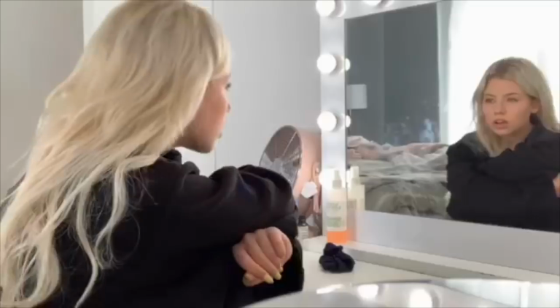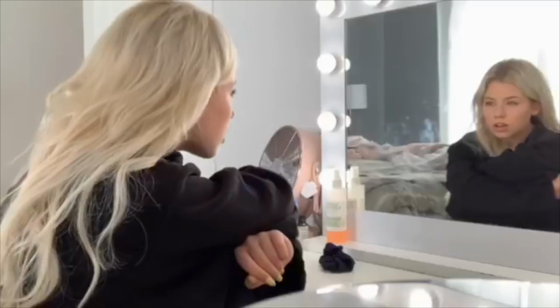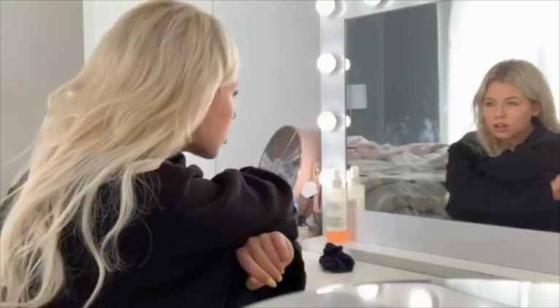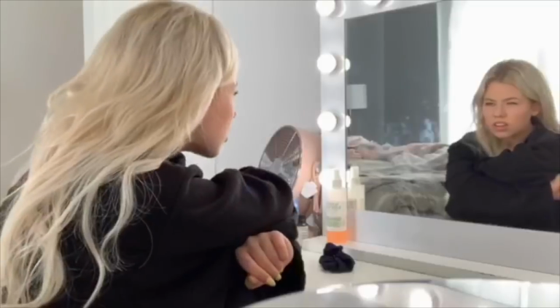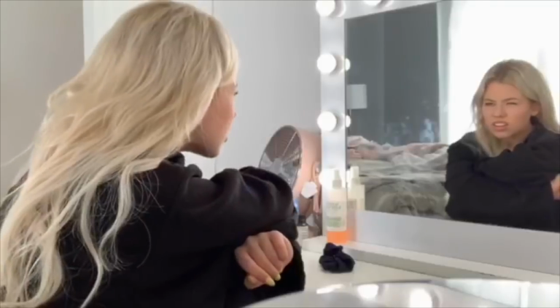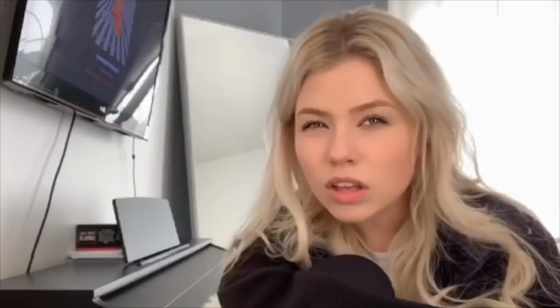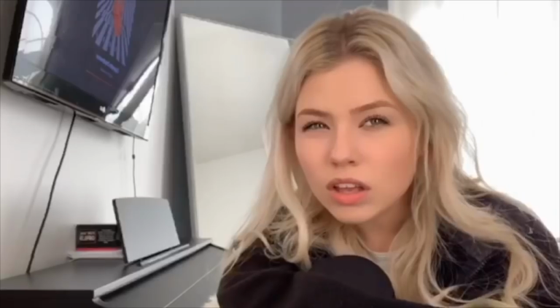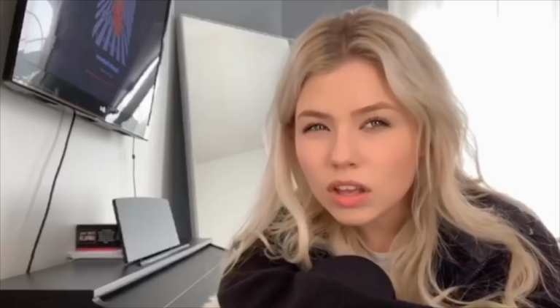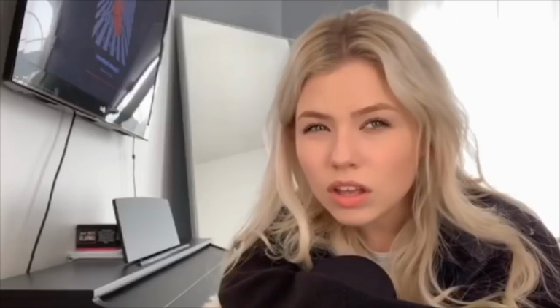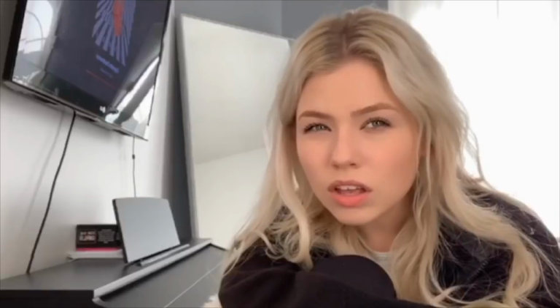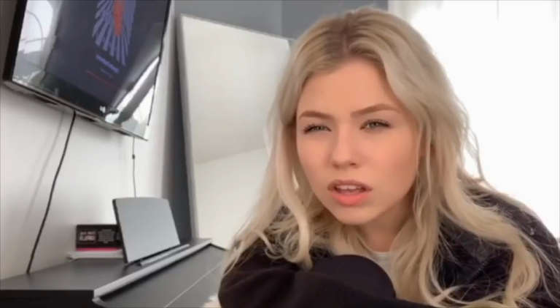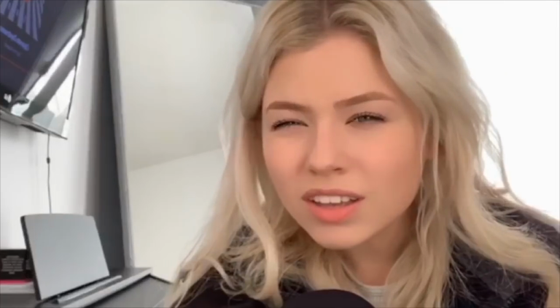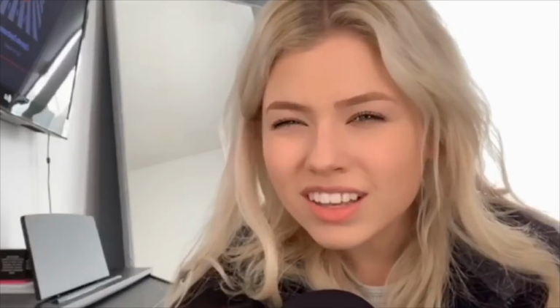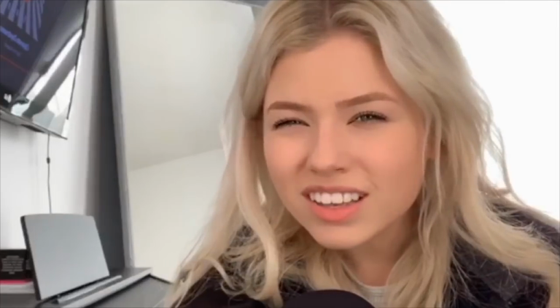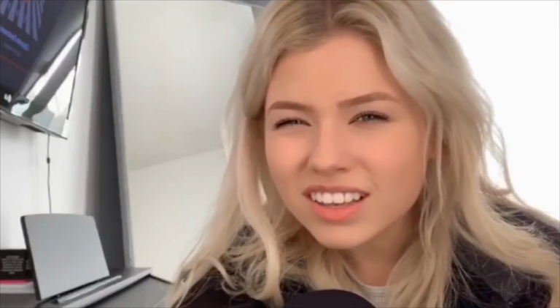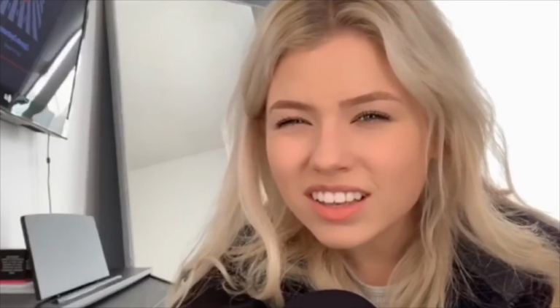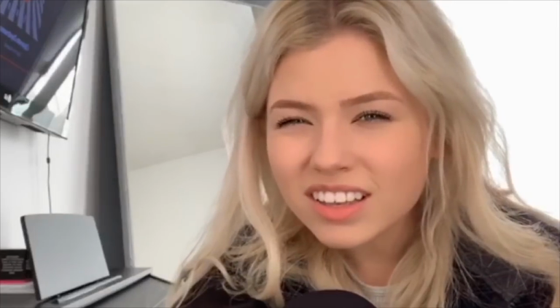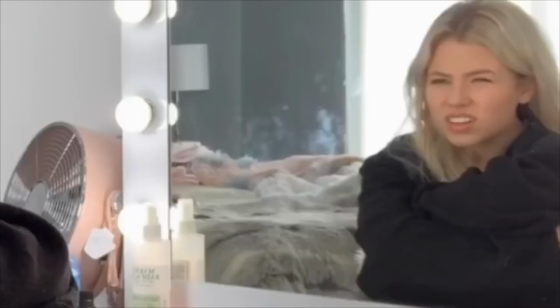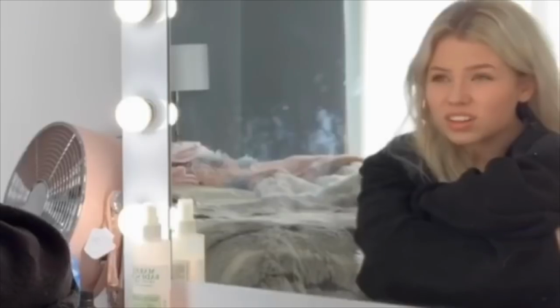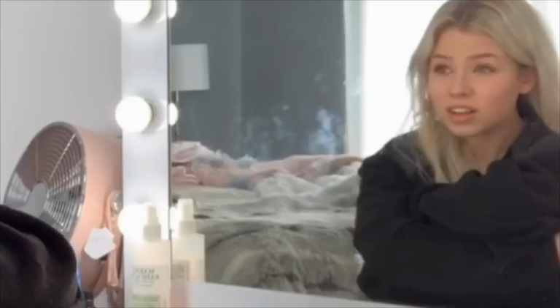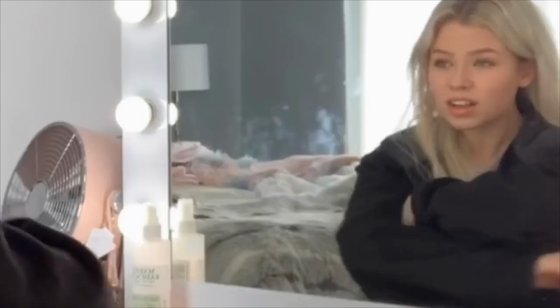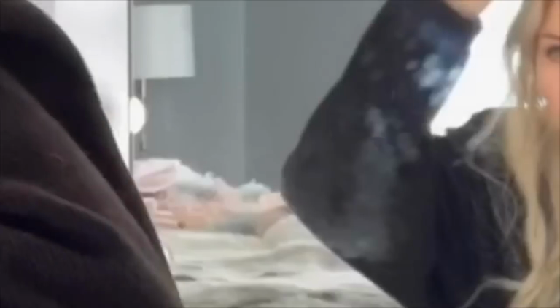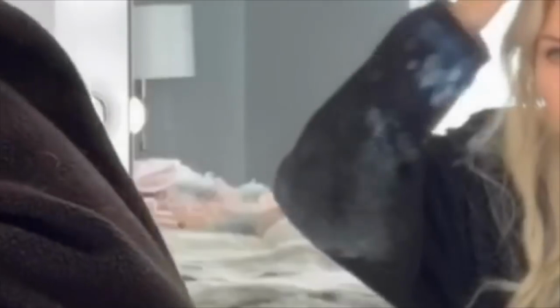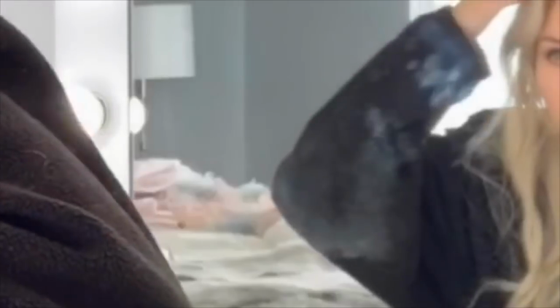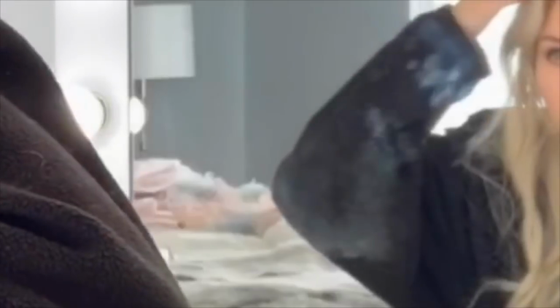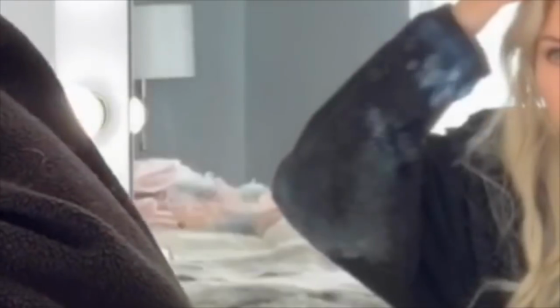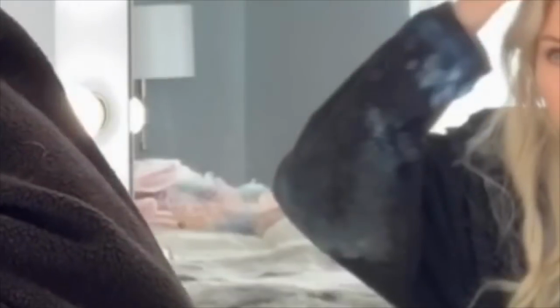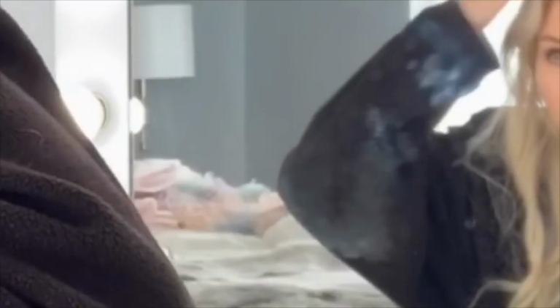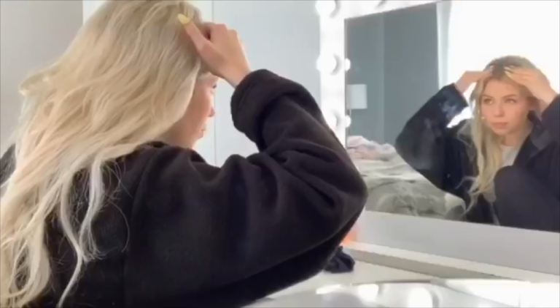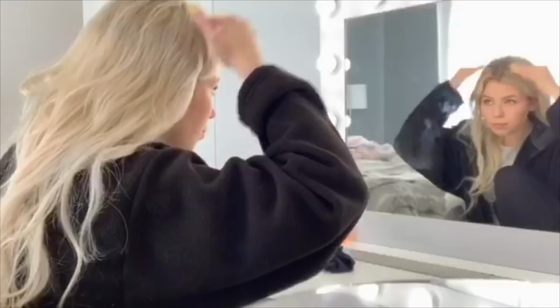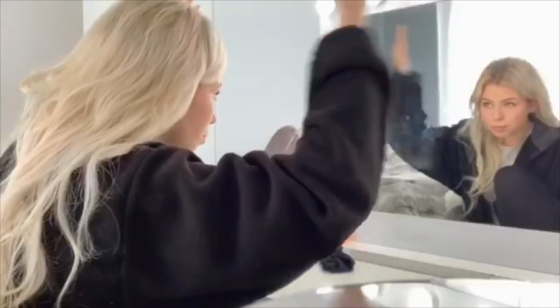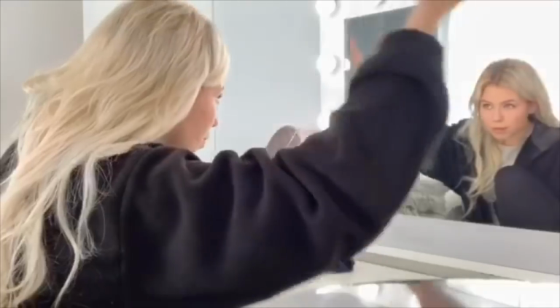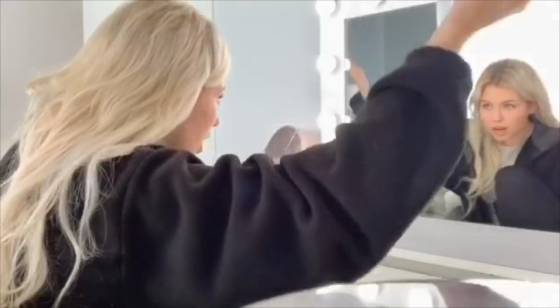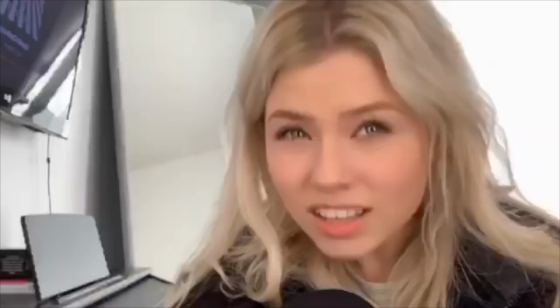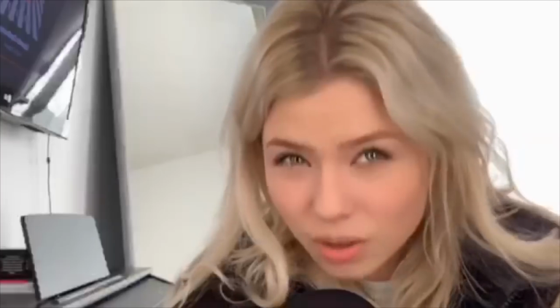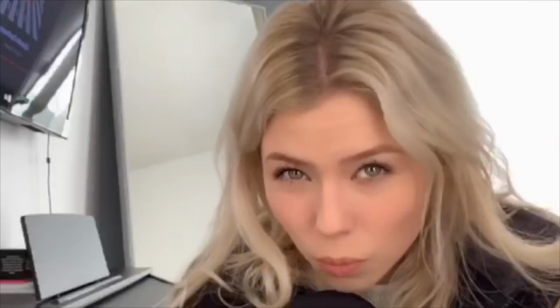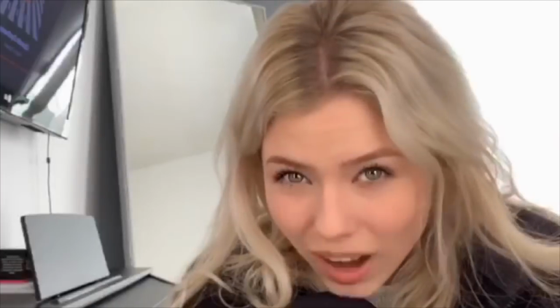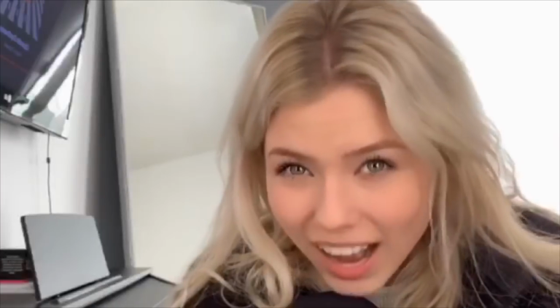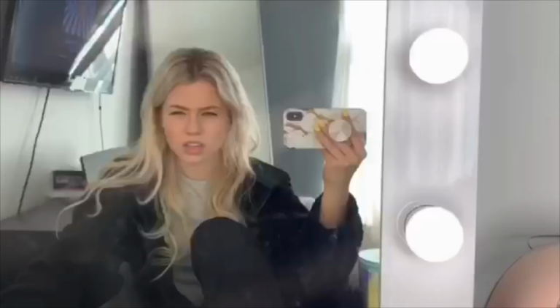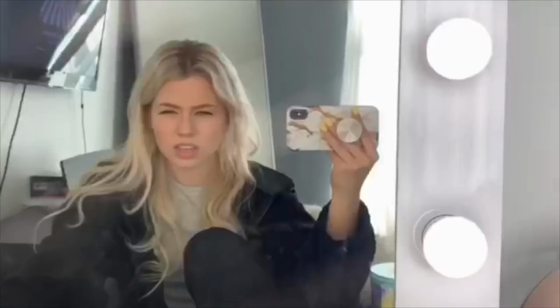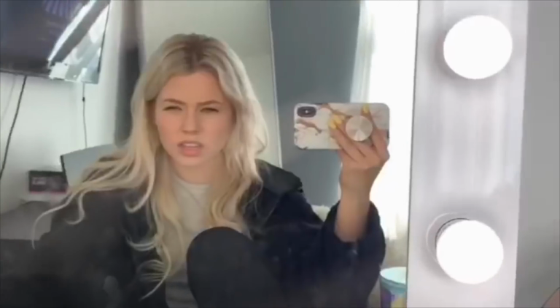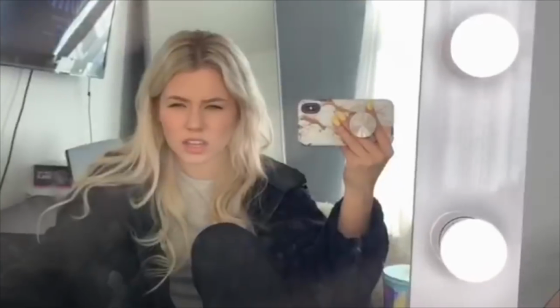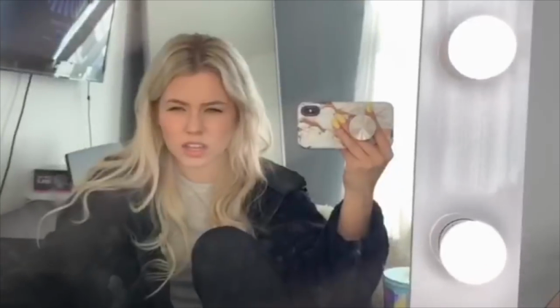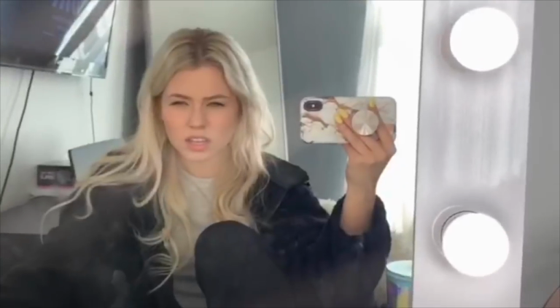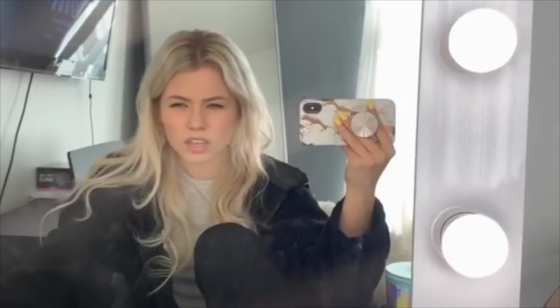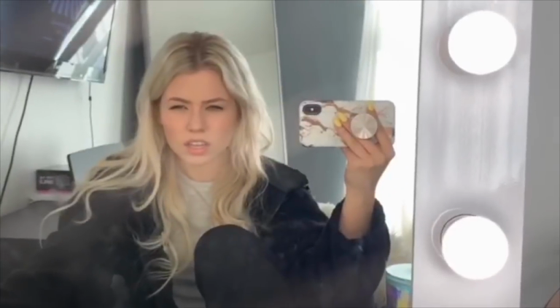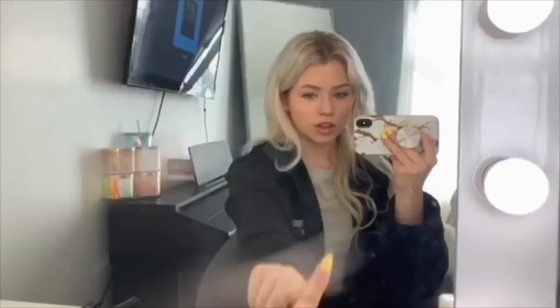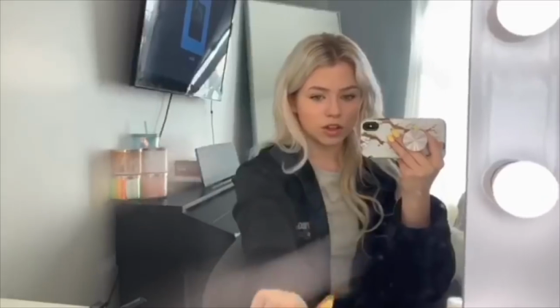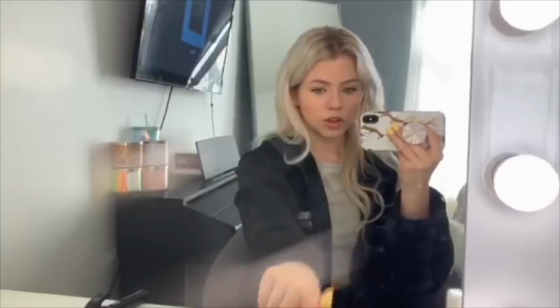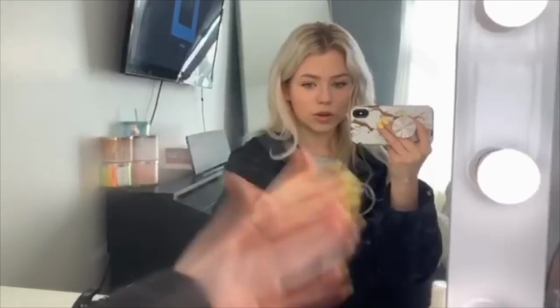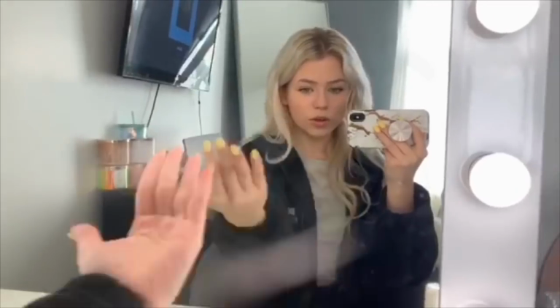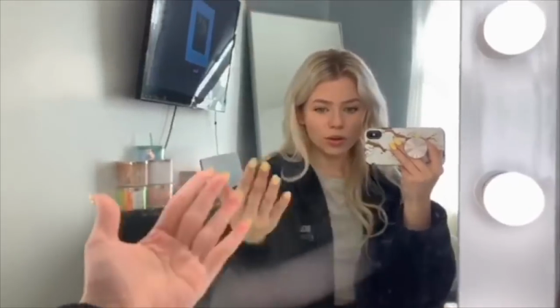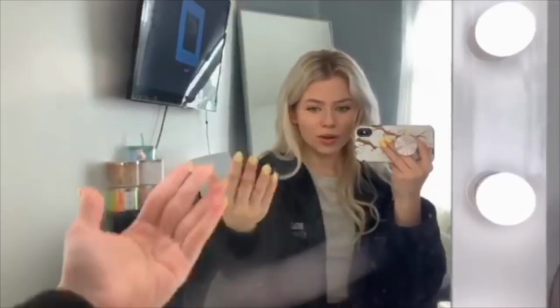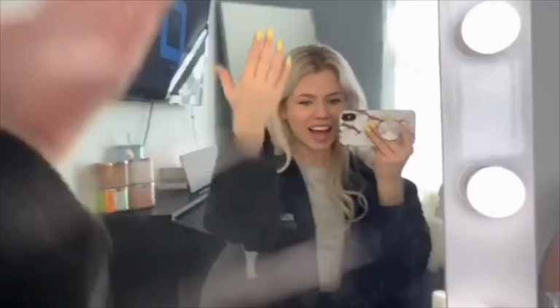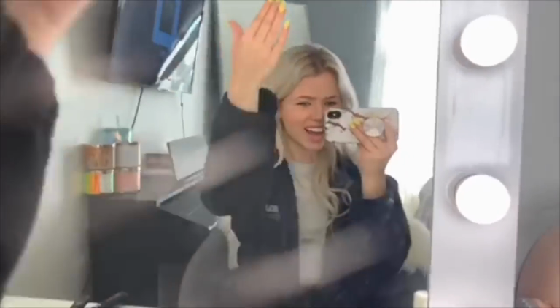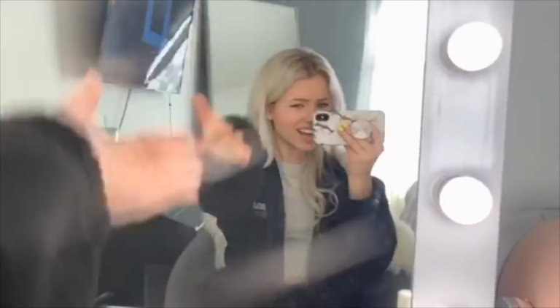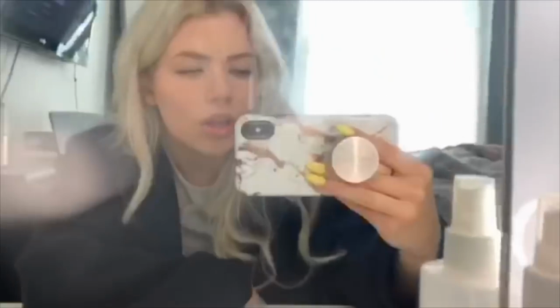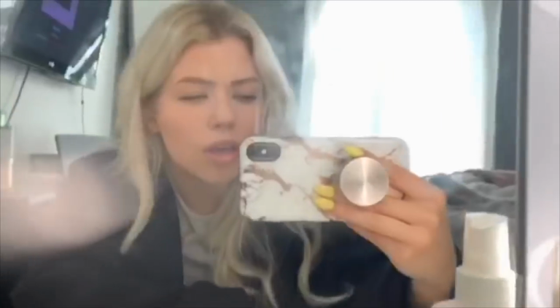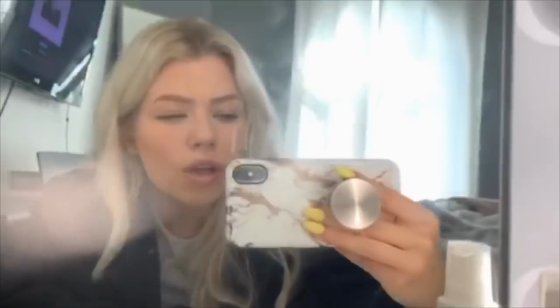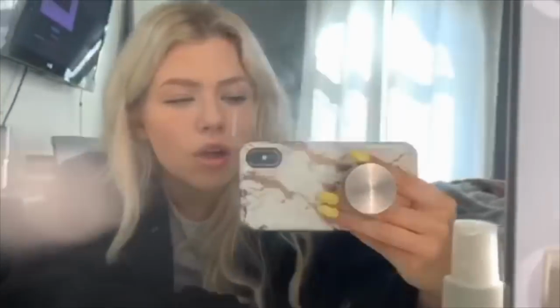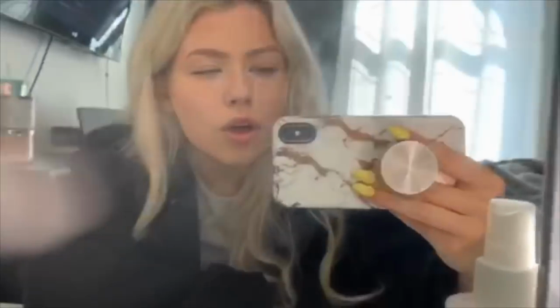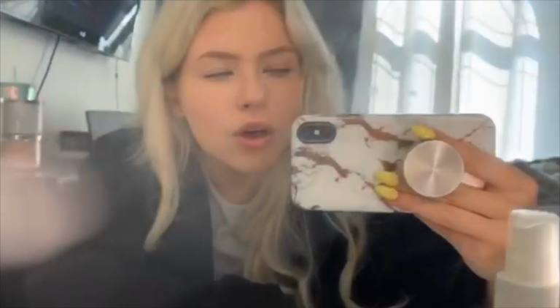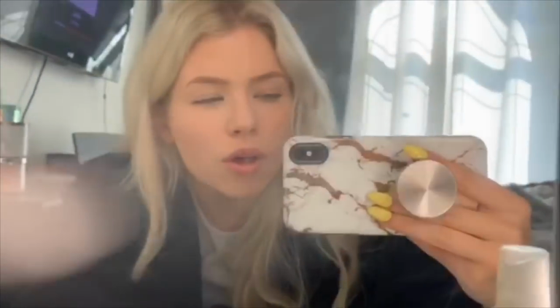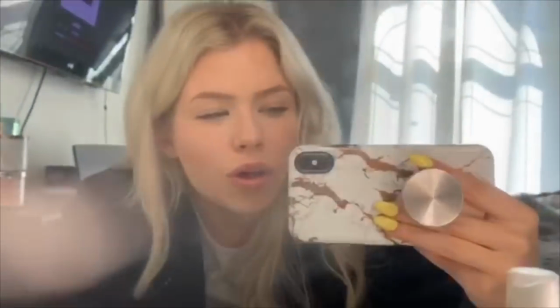It was quarantine day 8. I was staring at myself in the mirror — my very dirty mirror — and then I was looking at my roots and I was like, whoa, those need to get done, they look really bad. I should also clean my mirror.